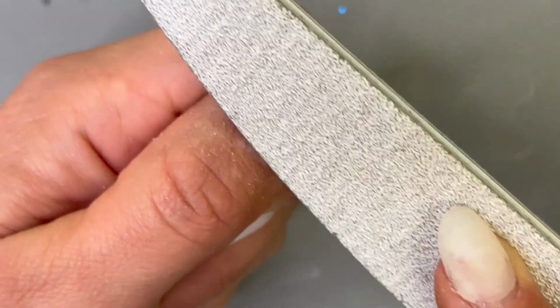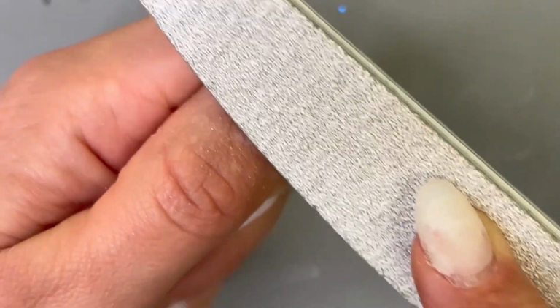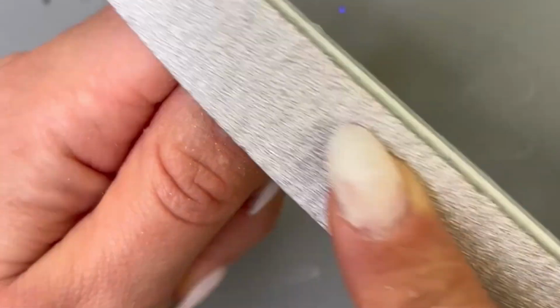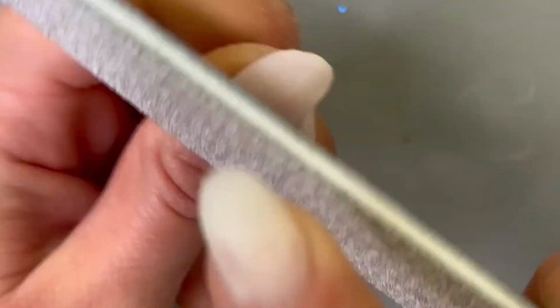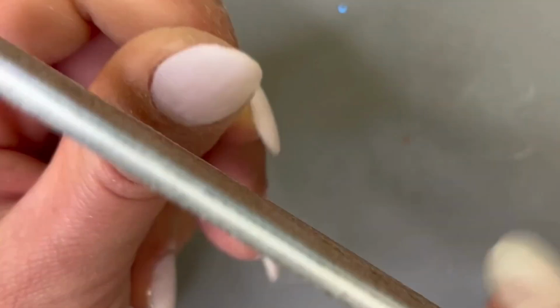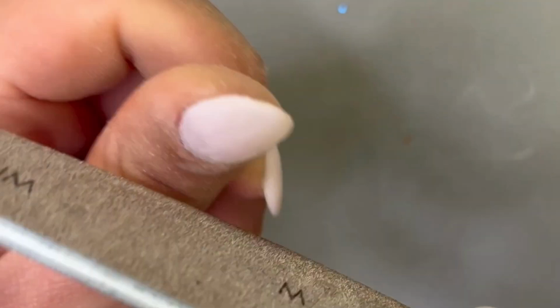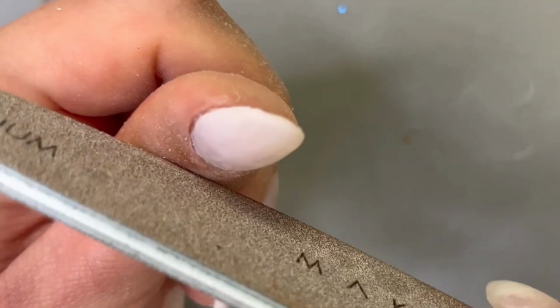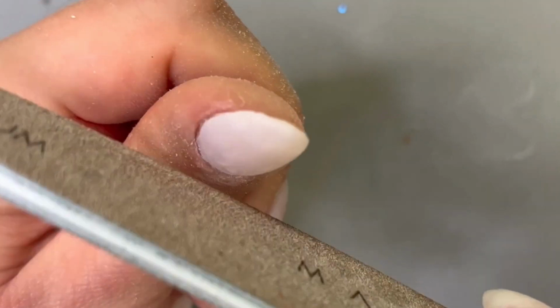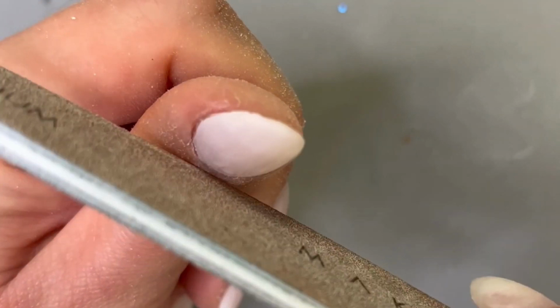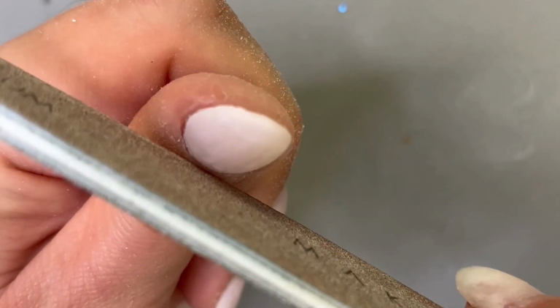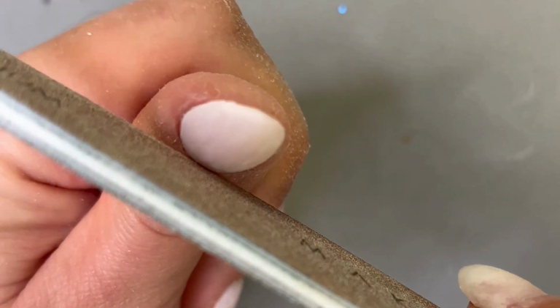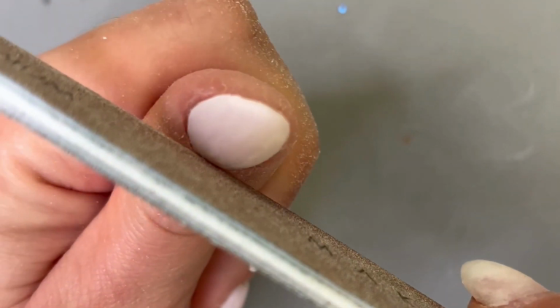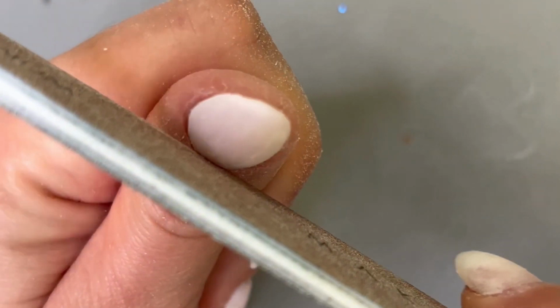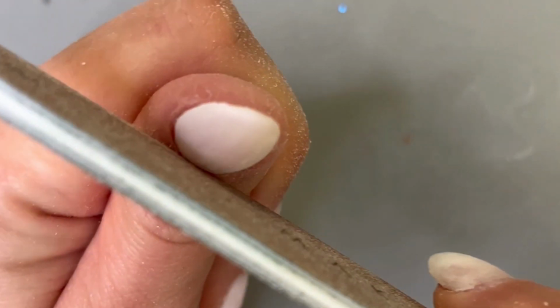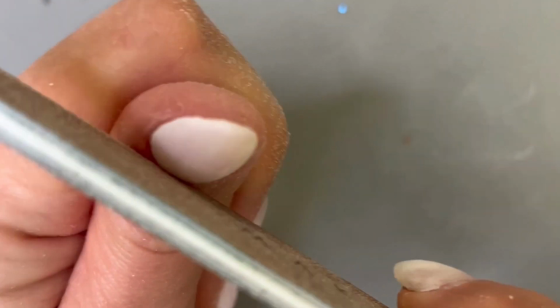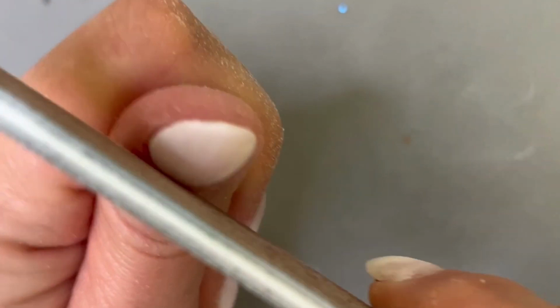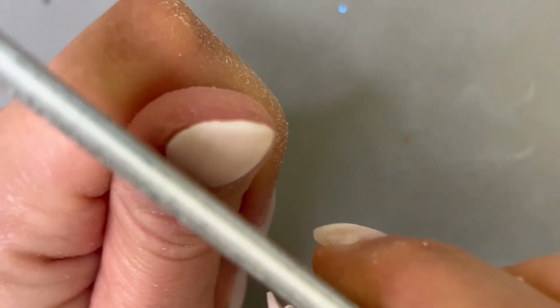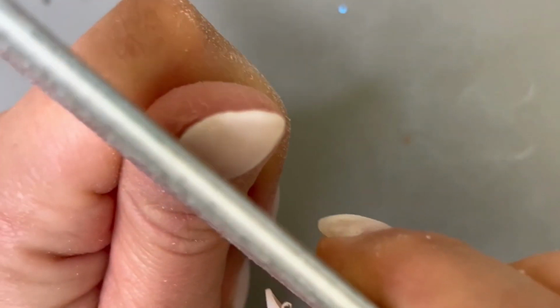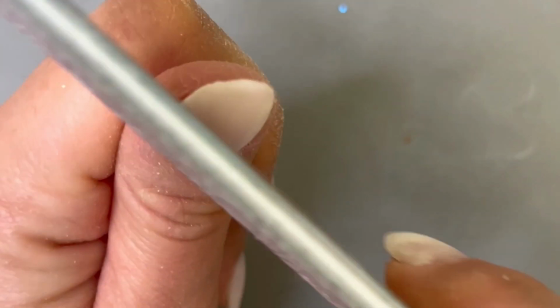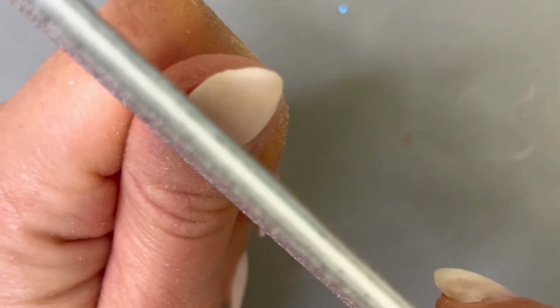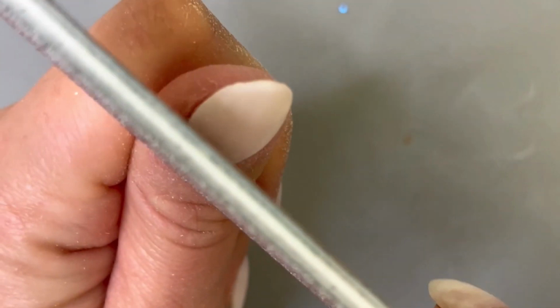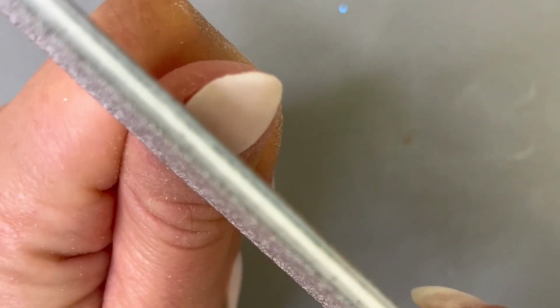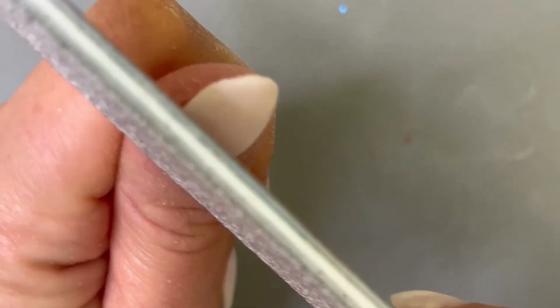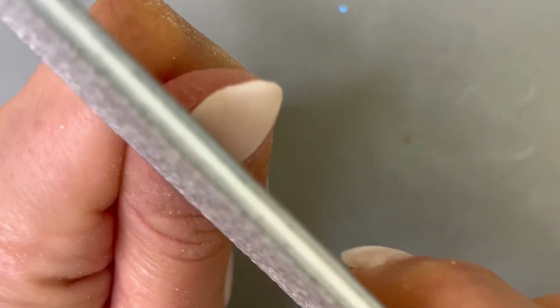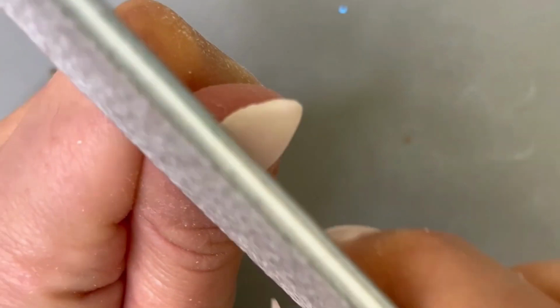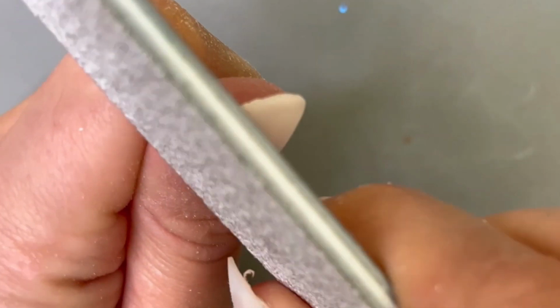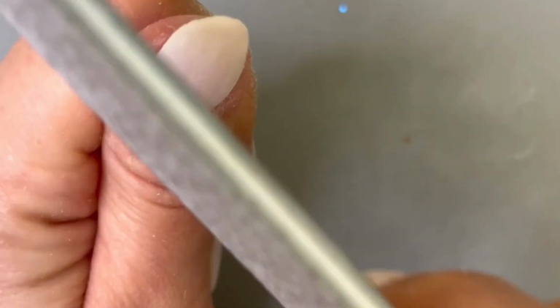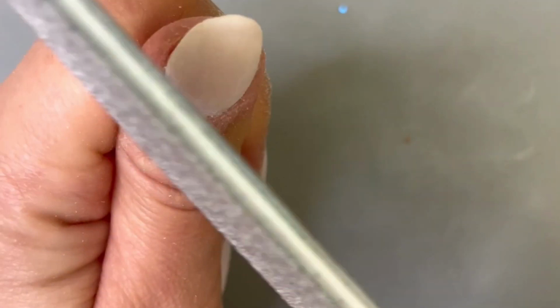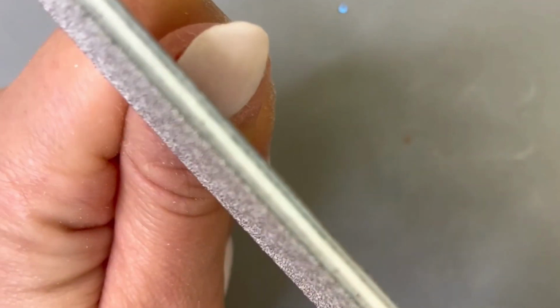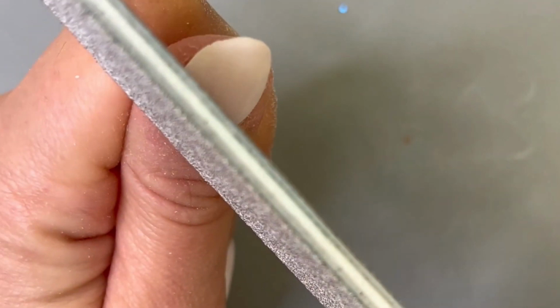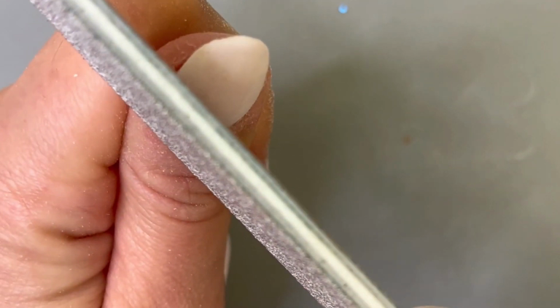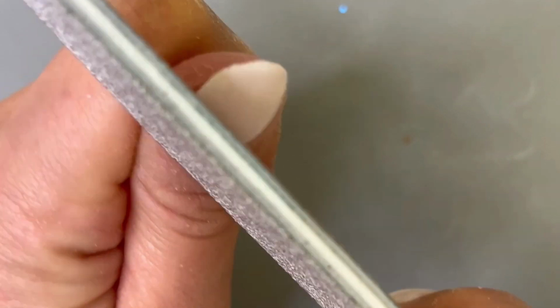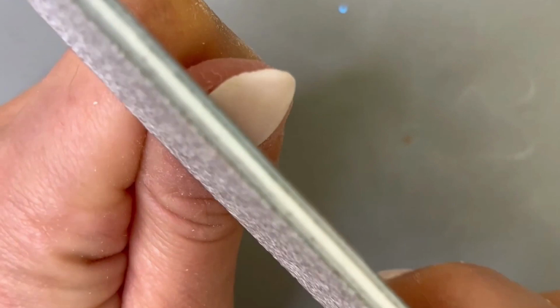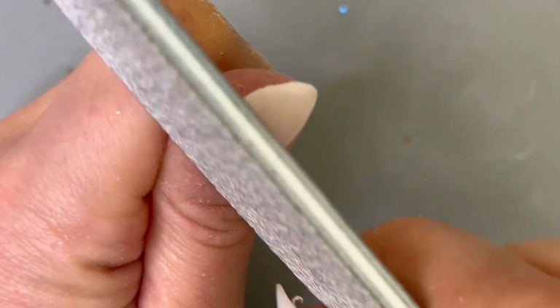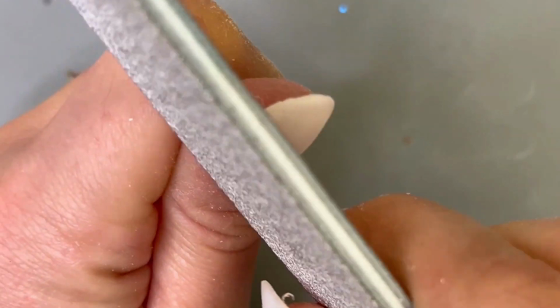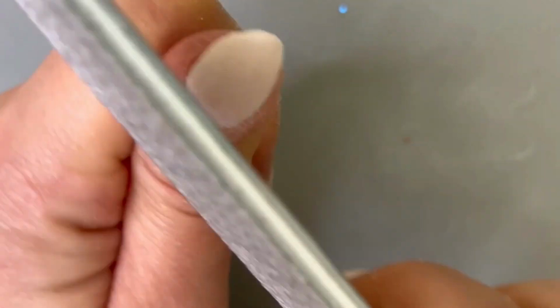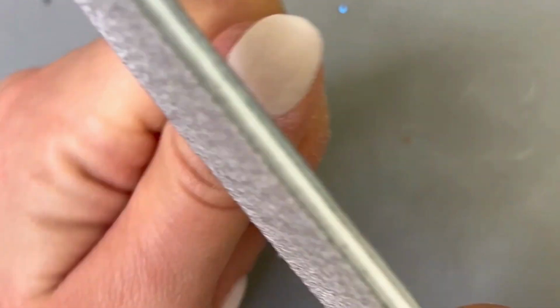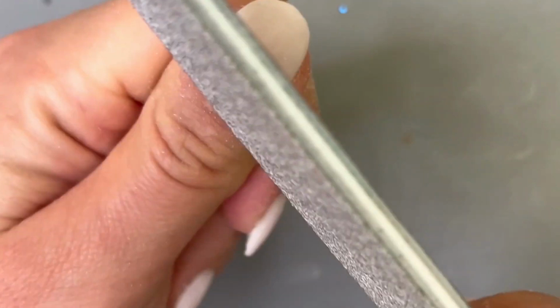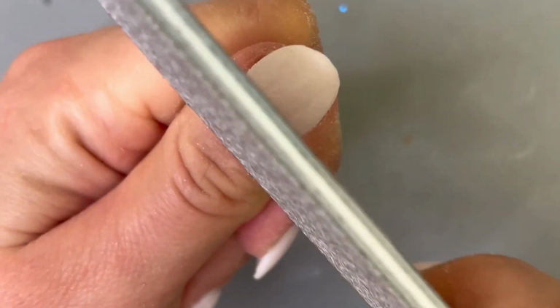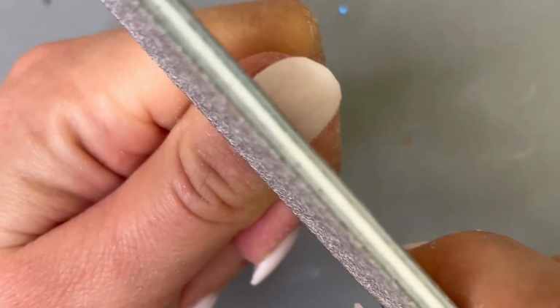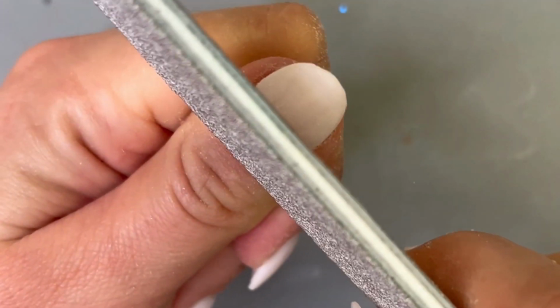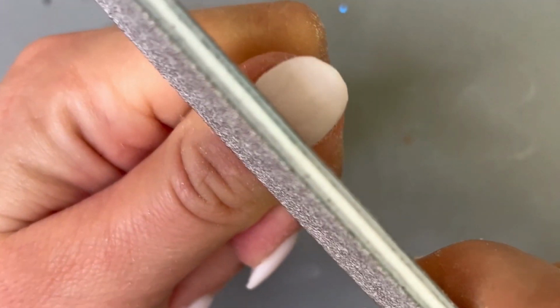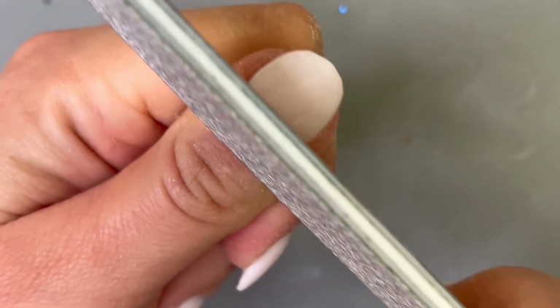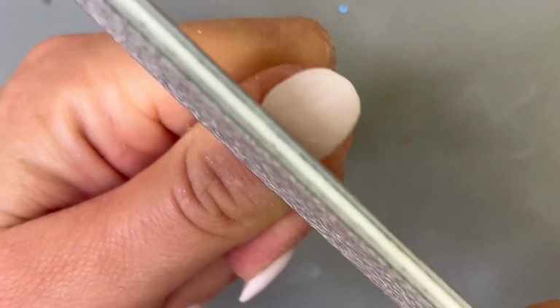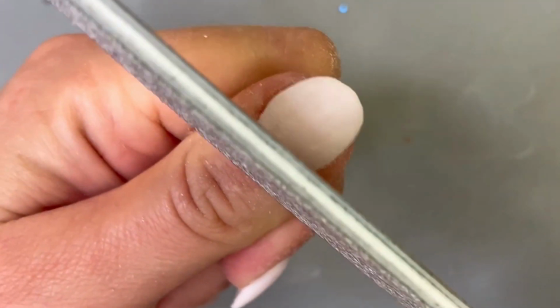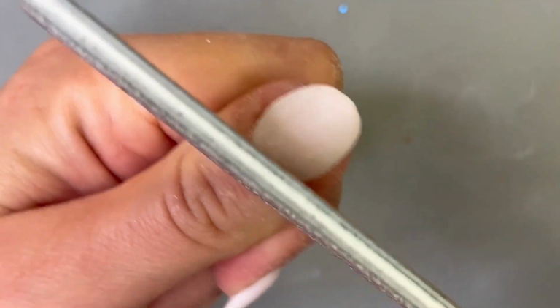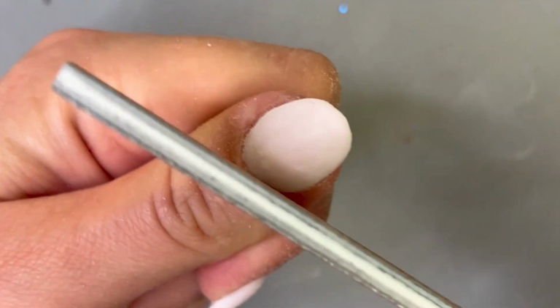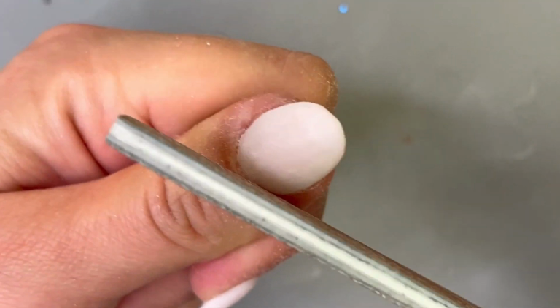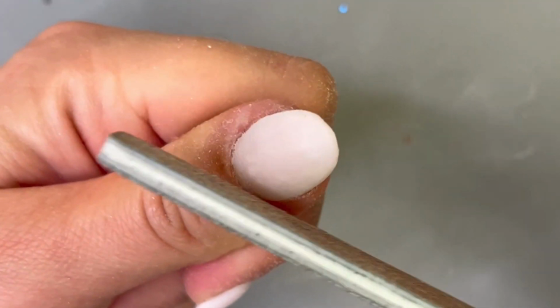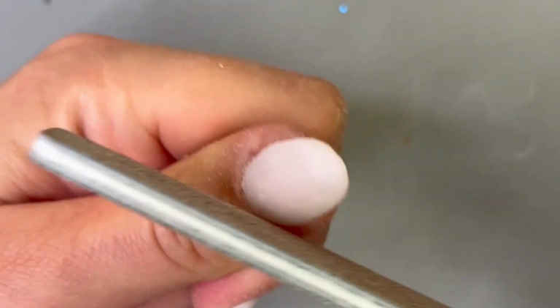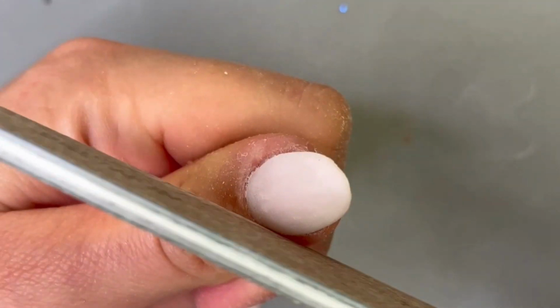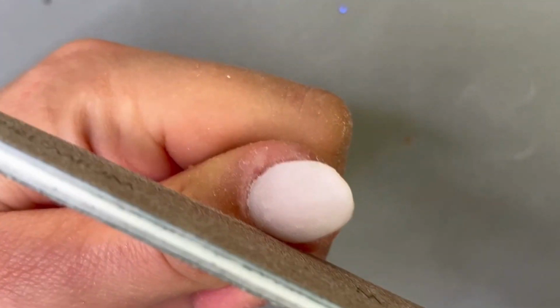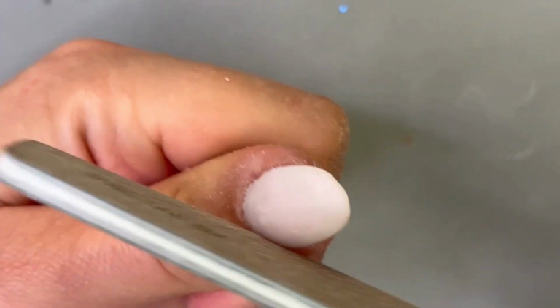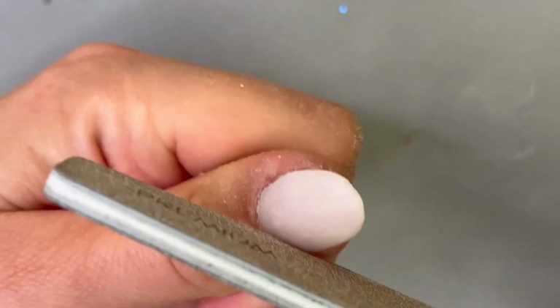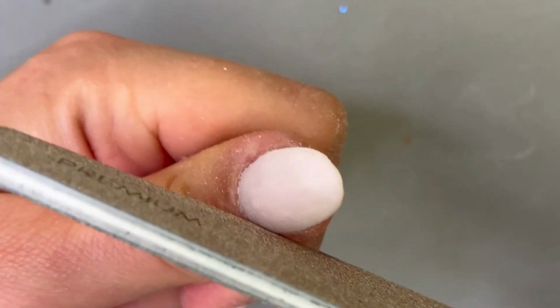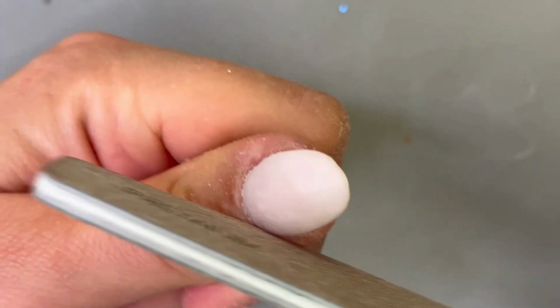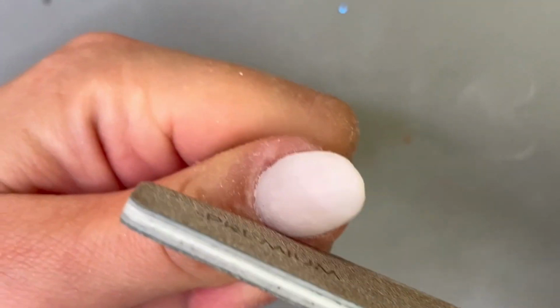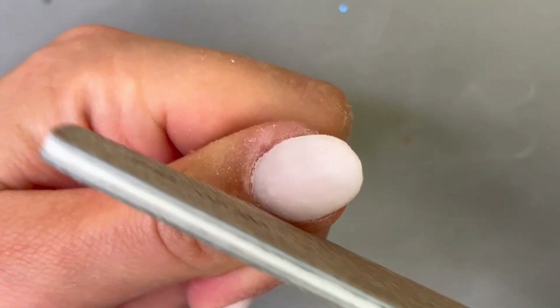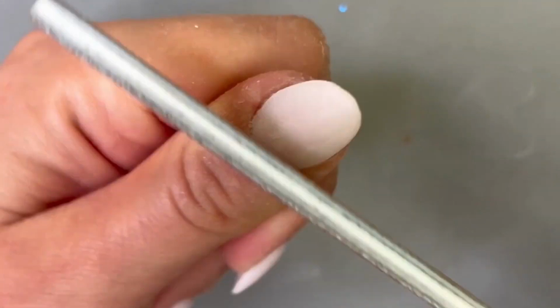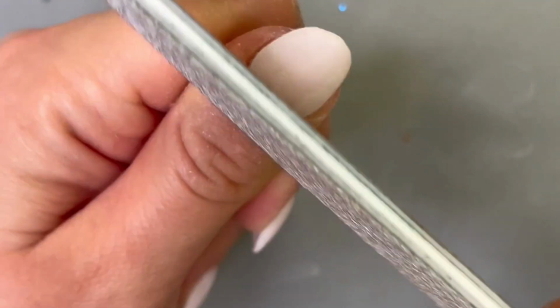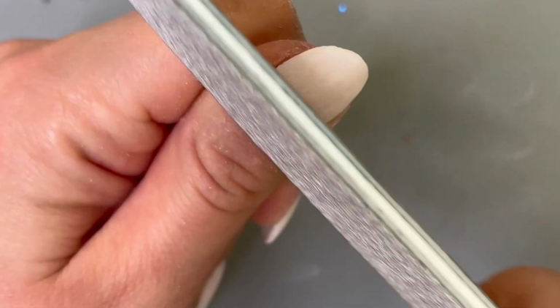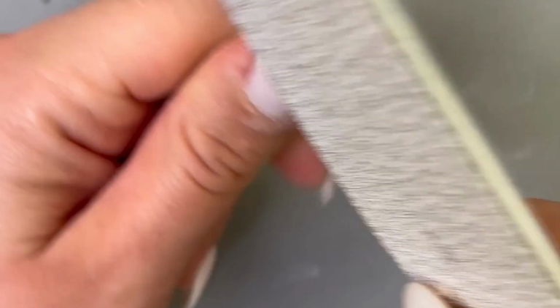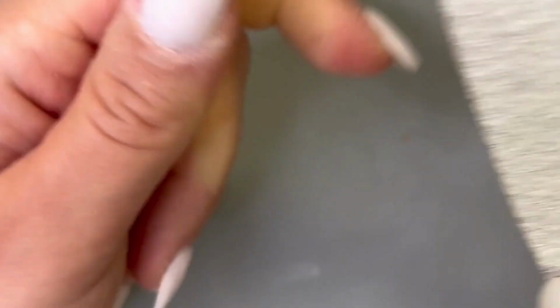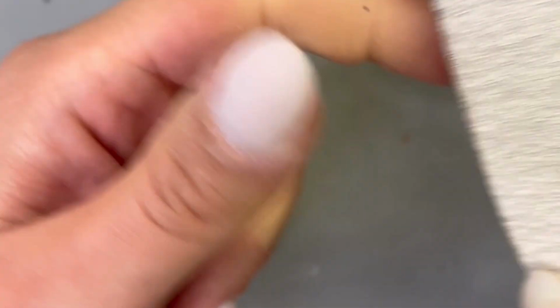To start, go around the cuticle line and start blending the dip into your natural nail. This part is super important to ensure you don't have any rough edges that can snag on your hair.